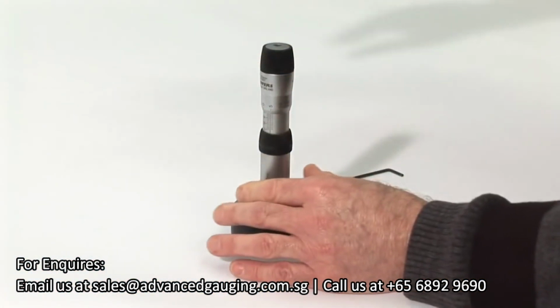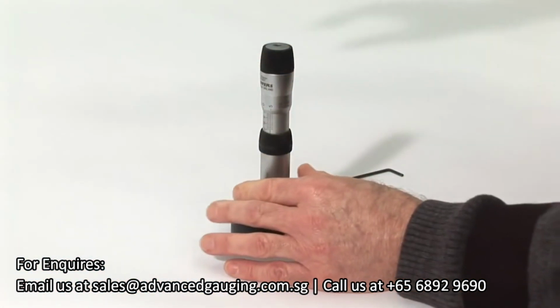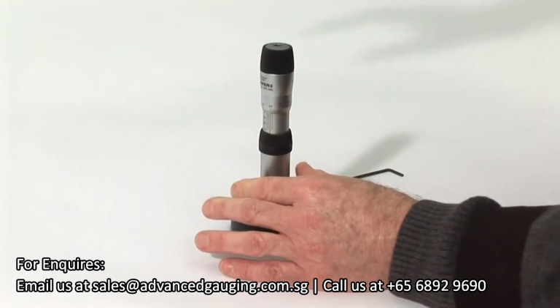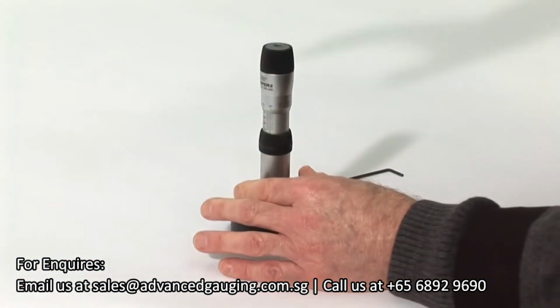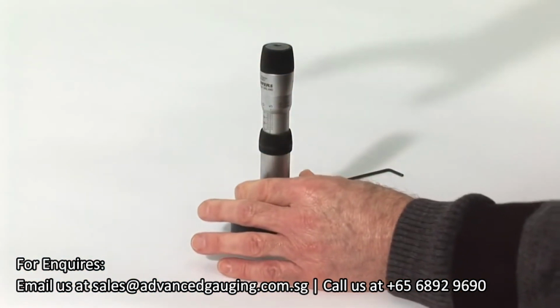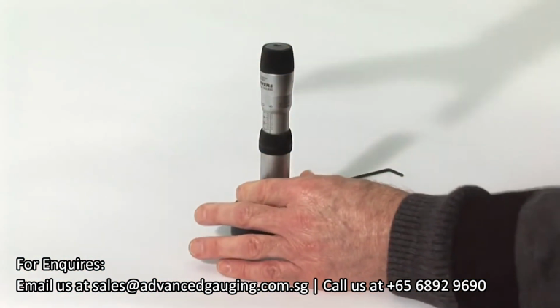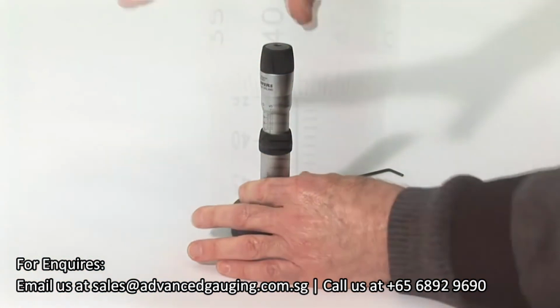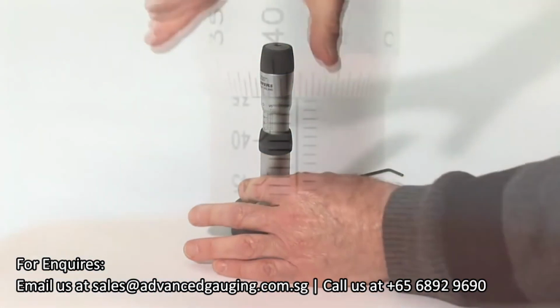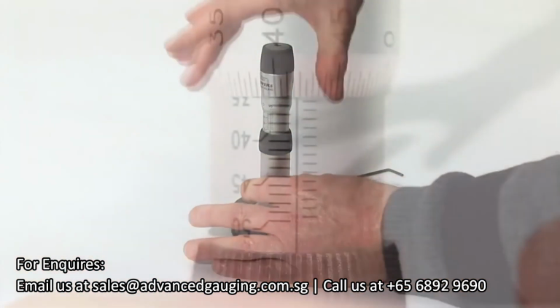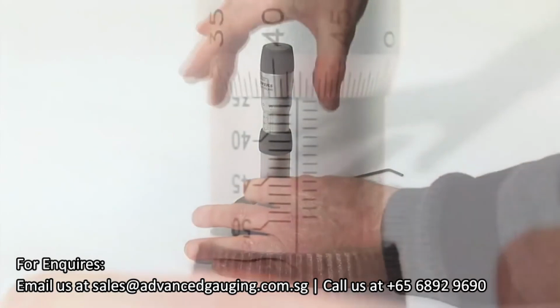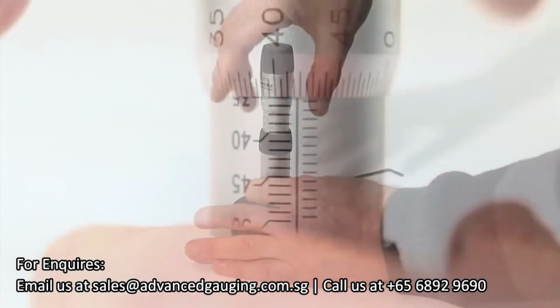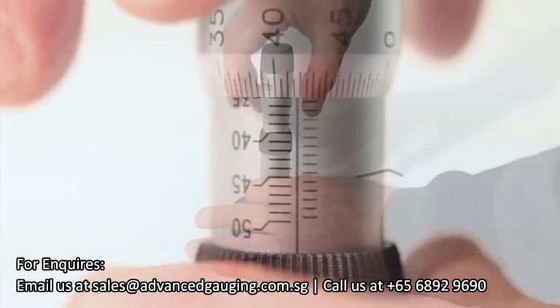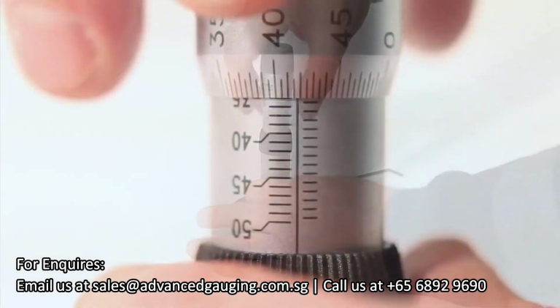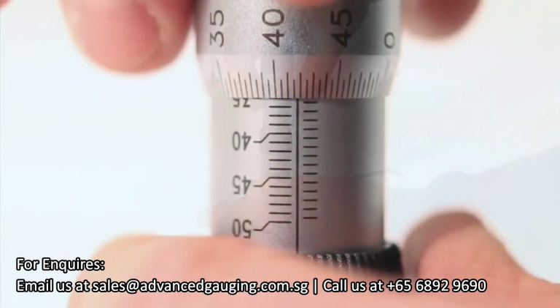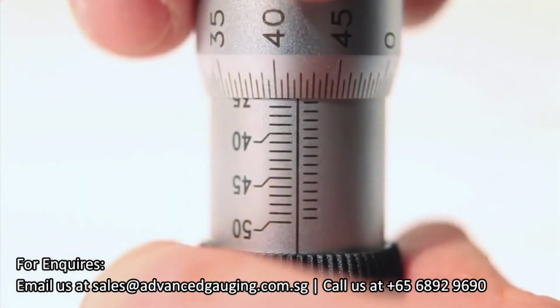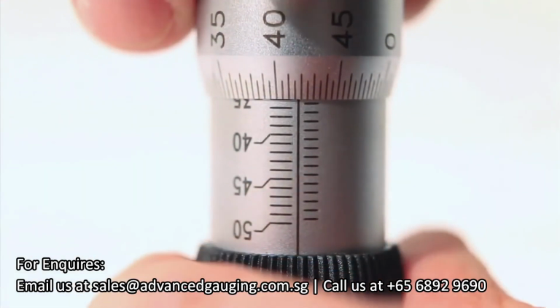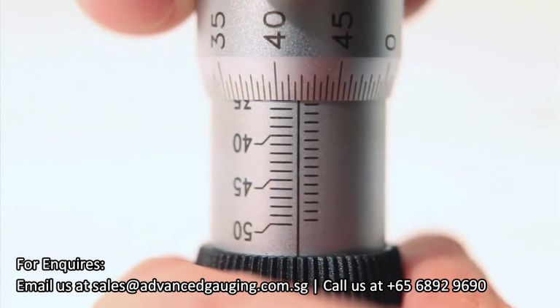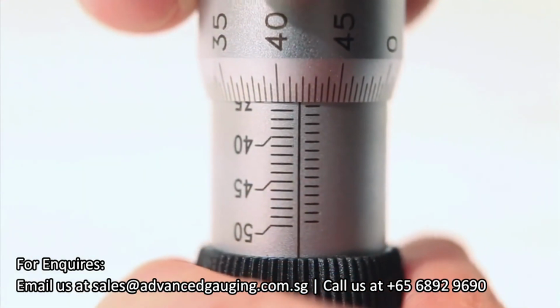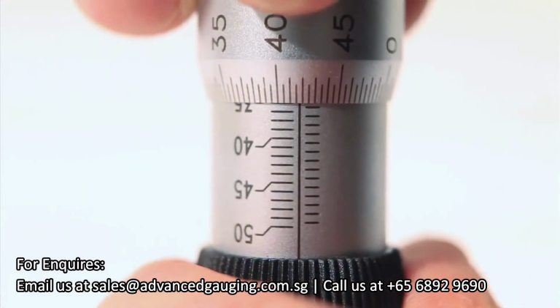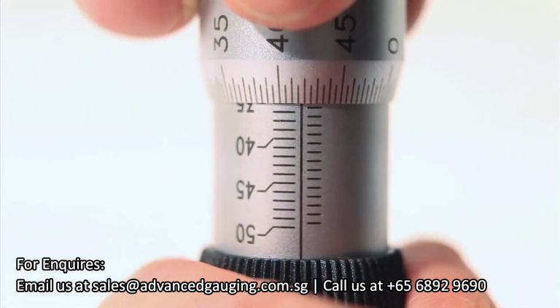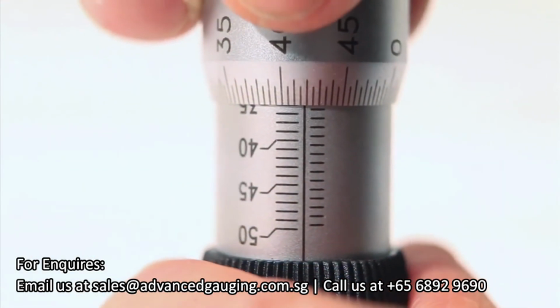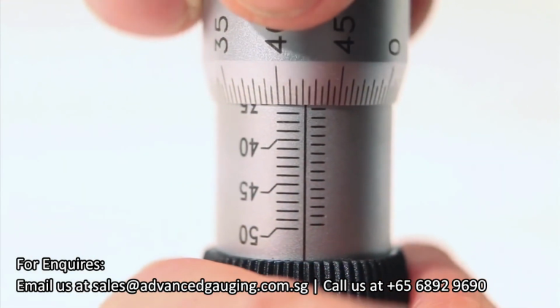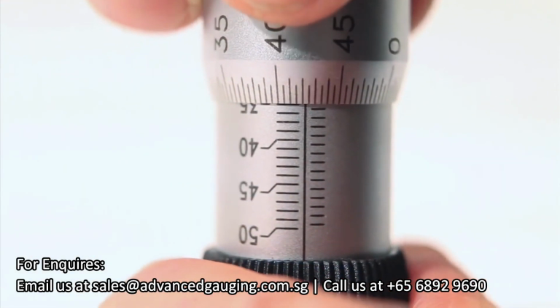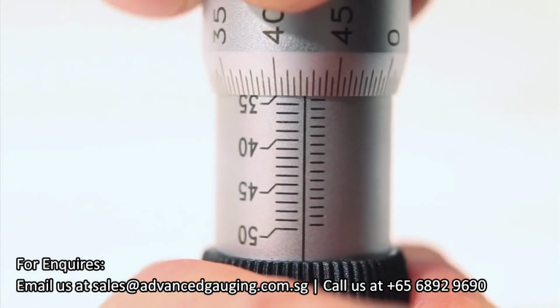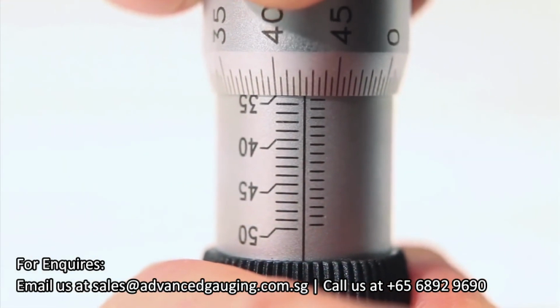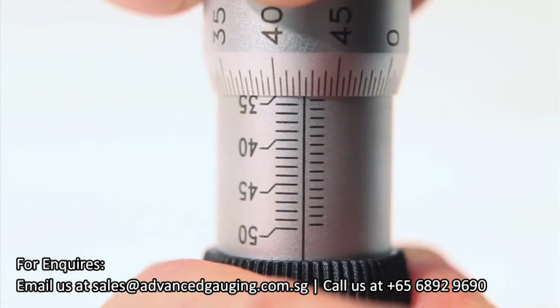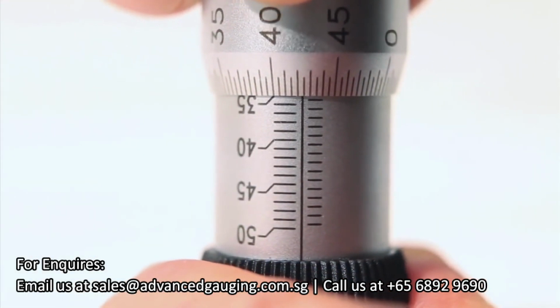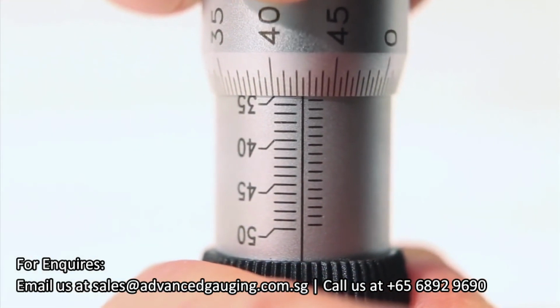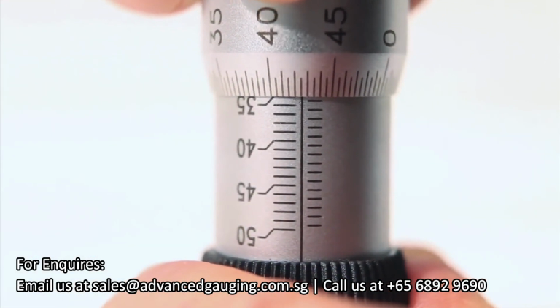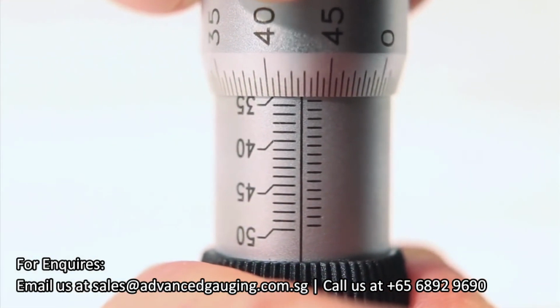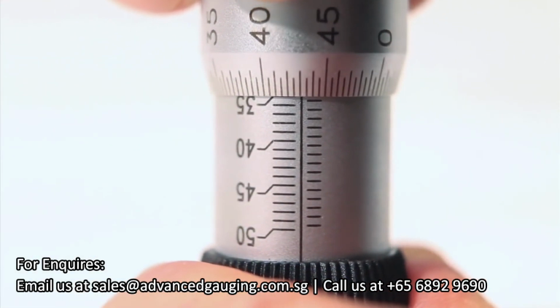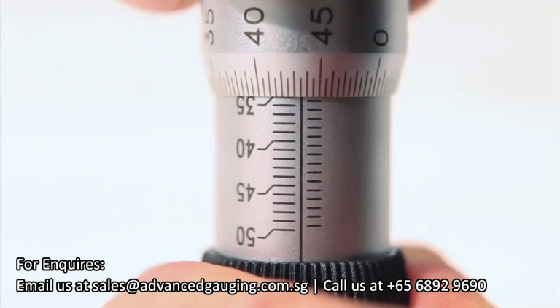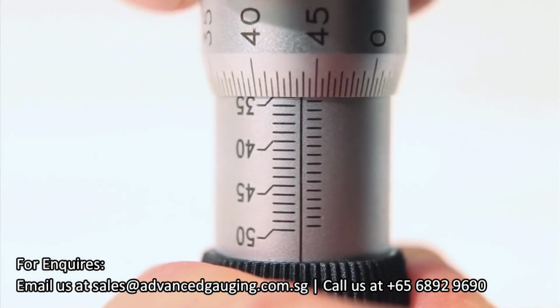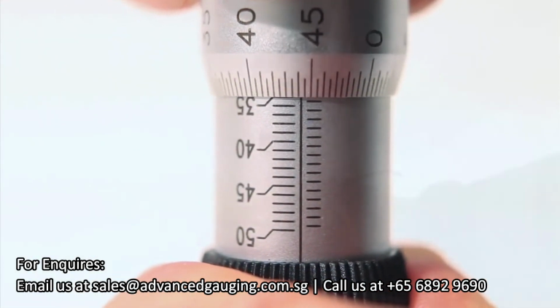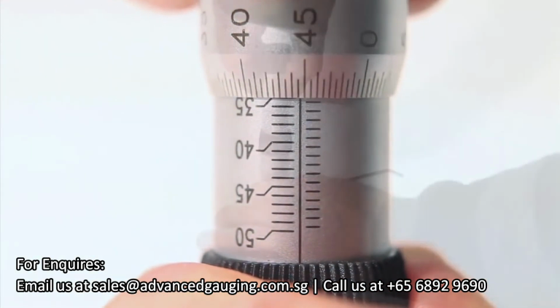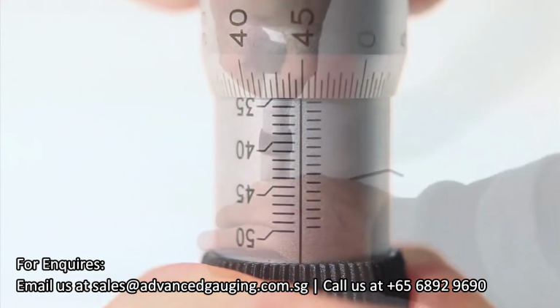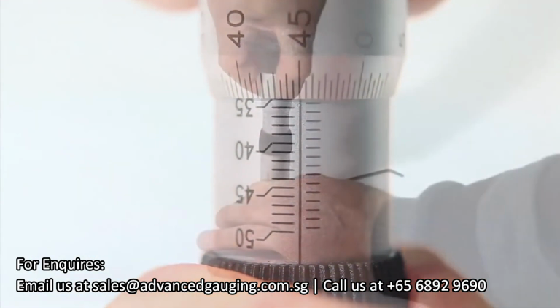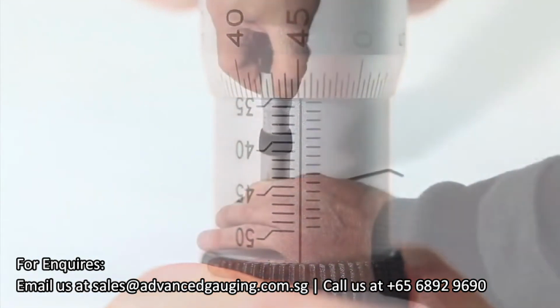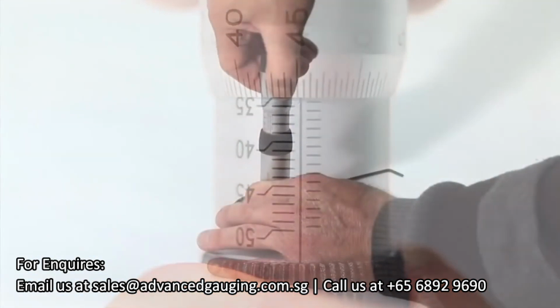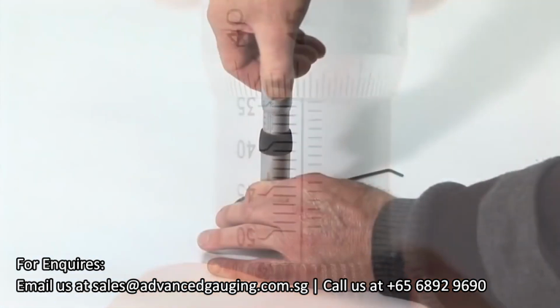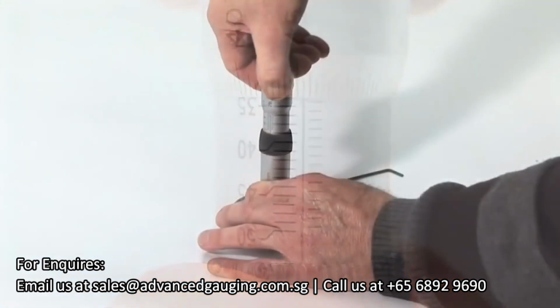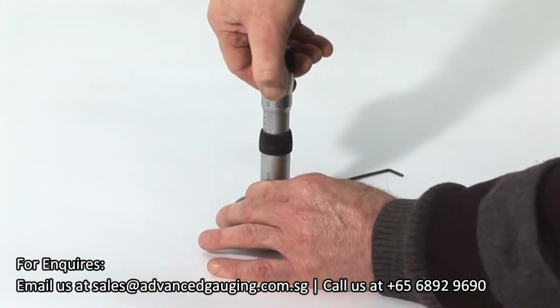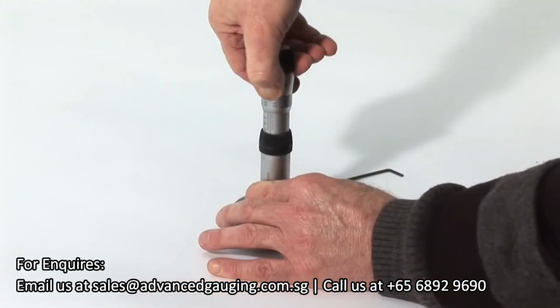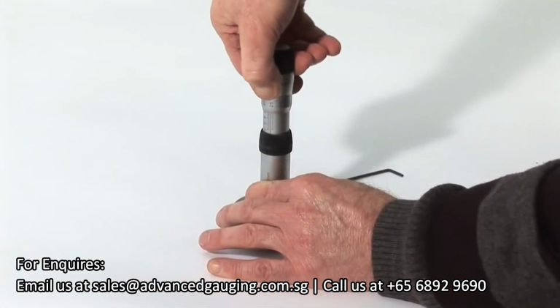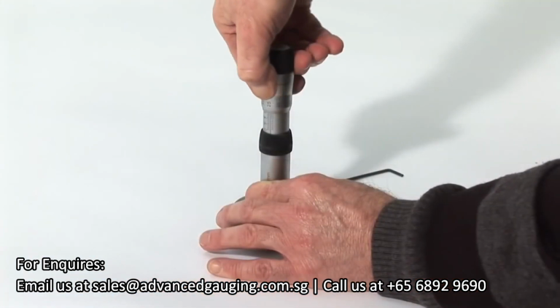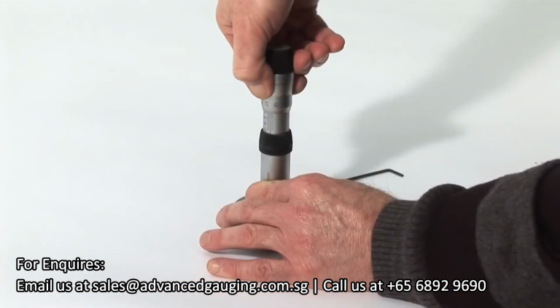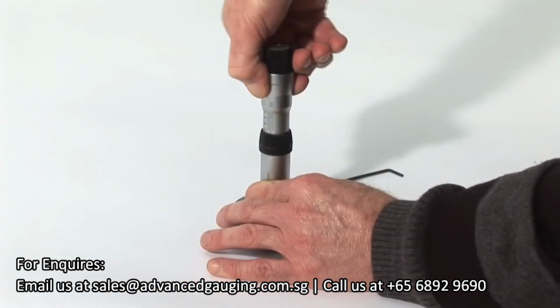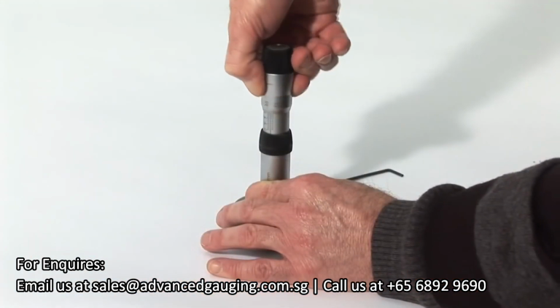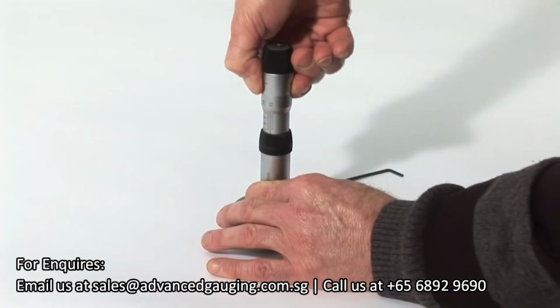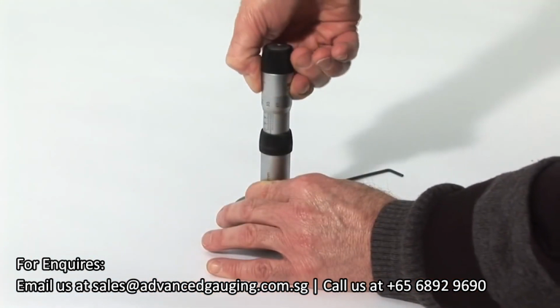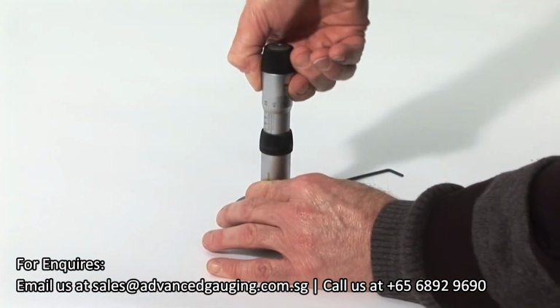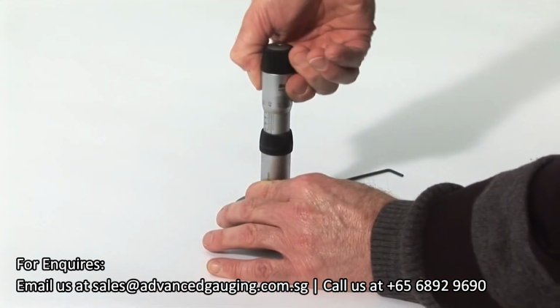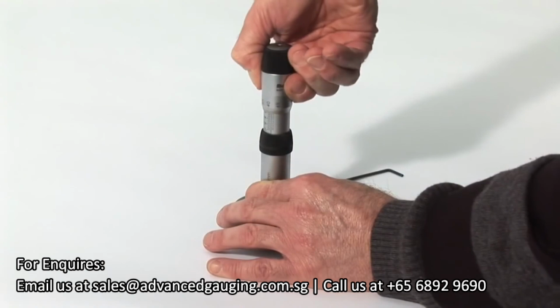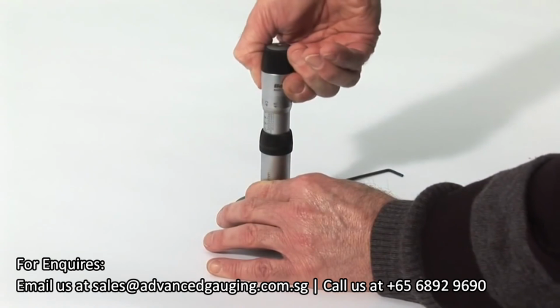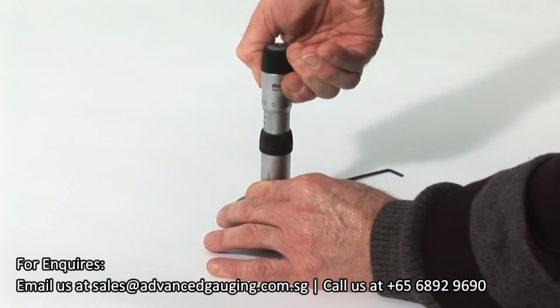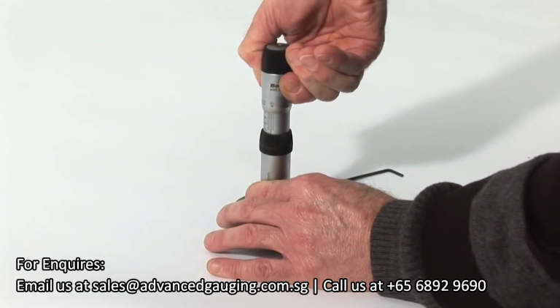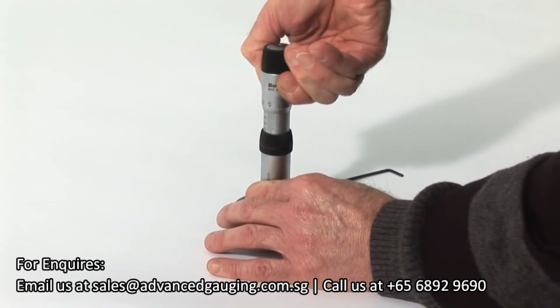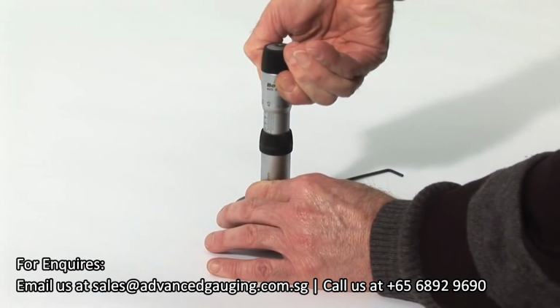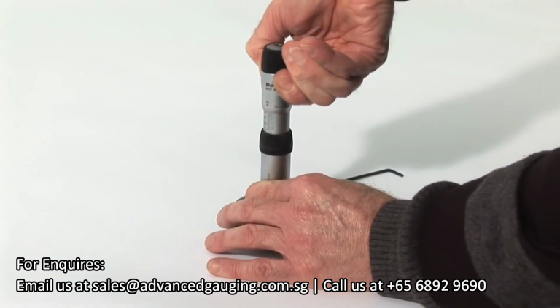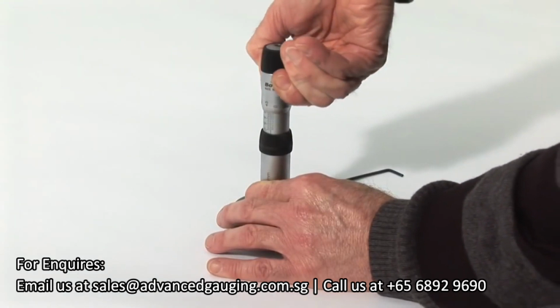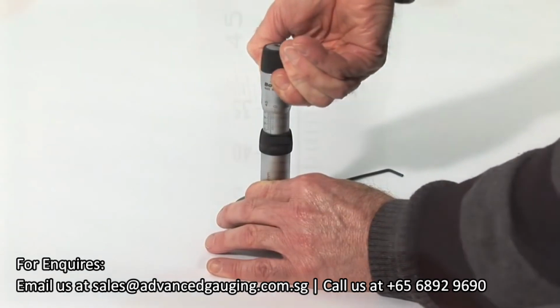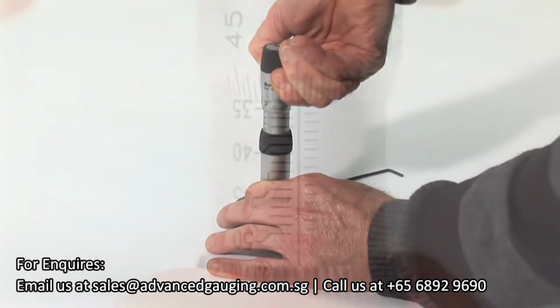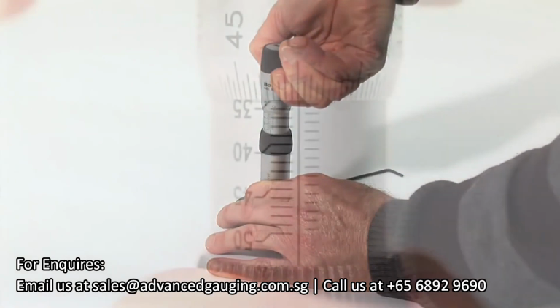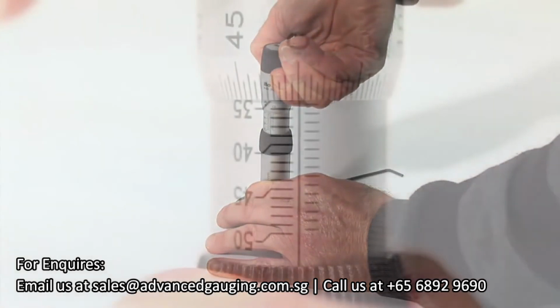Using two fingers and a thumb, you can now gently lift the thimble, rotate and set to the size on the supplied setting ring.